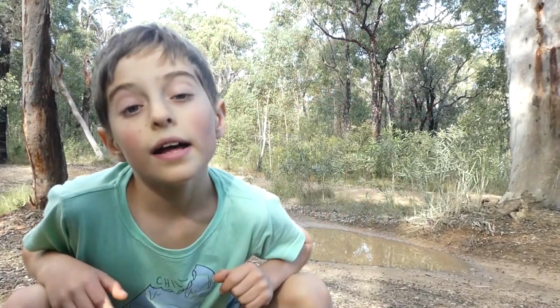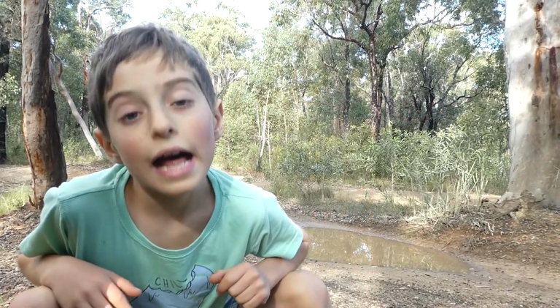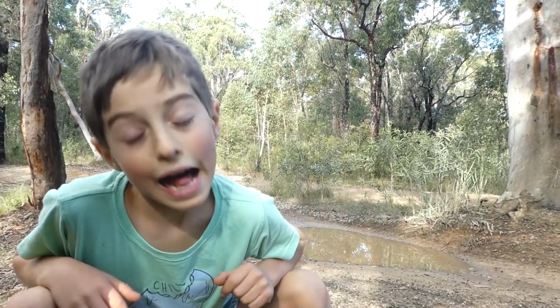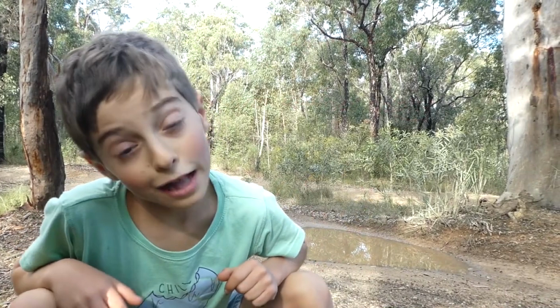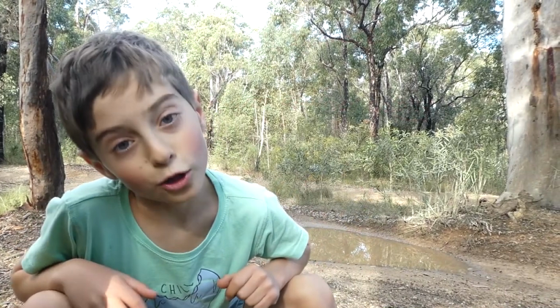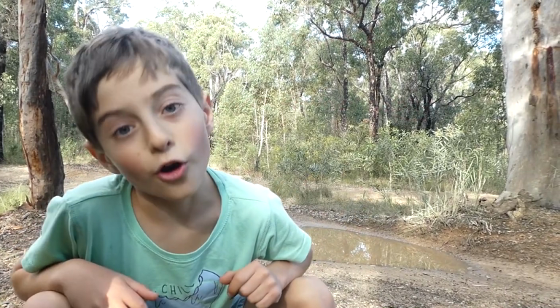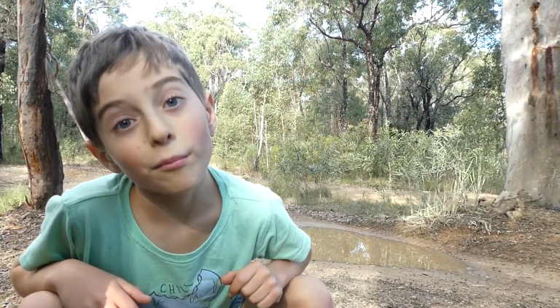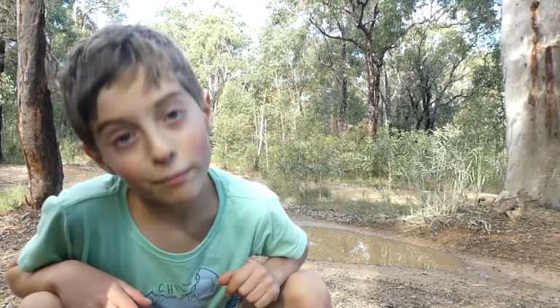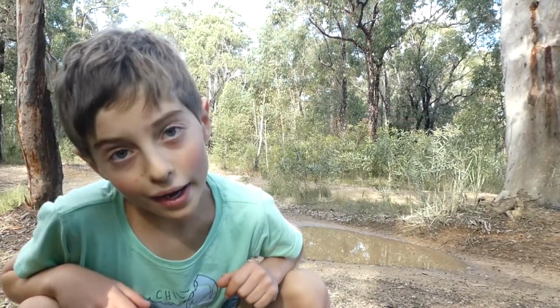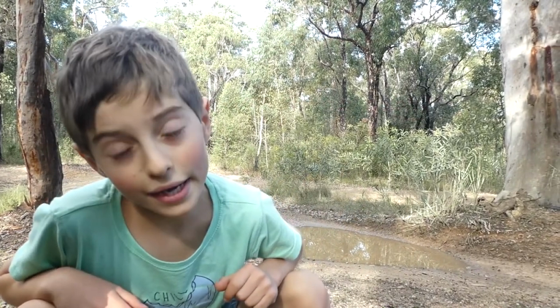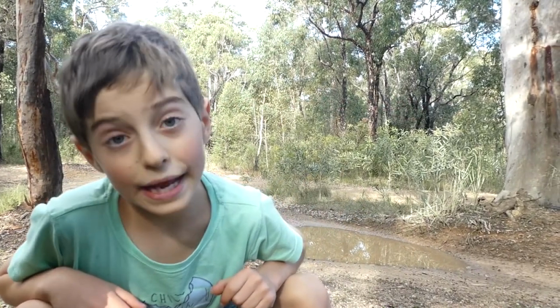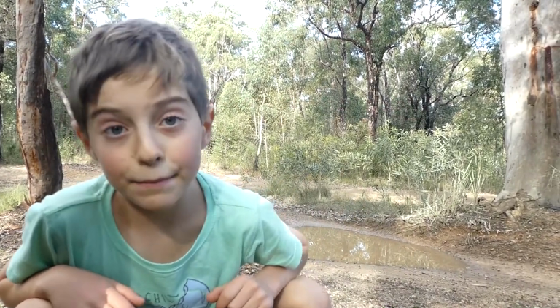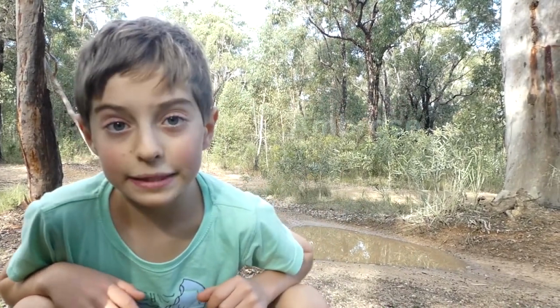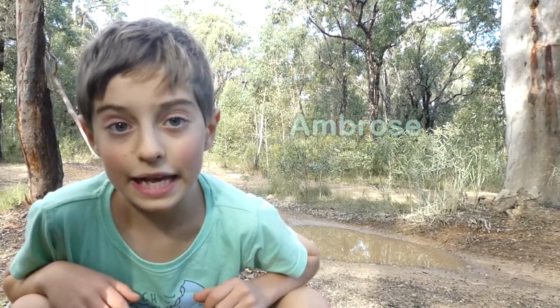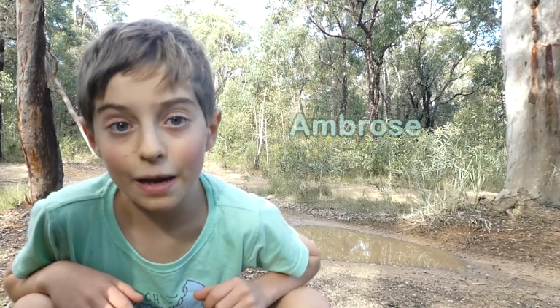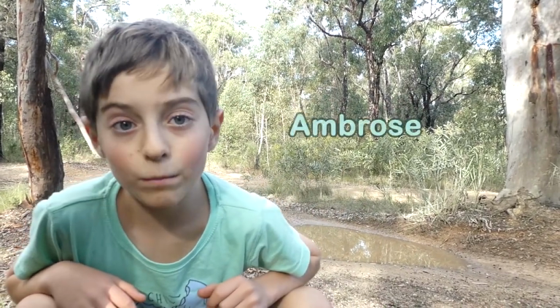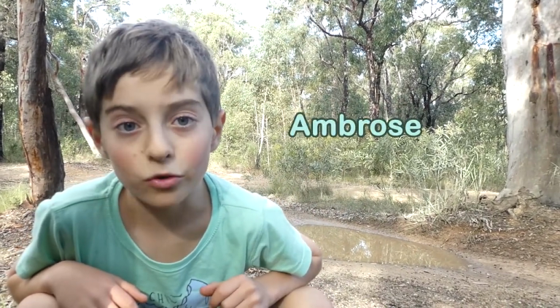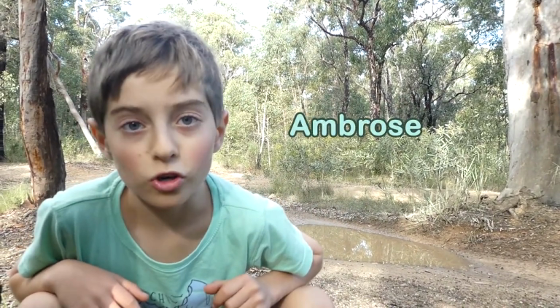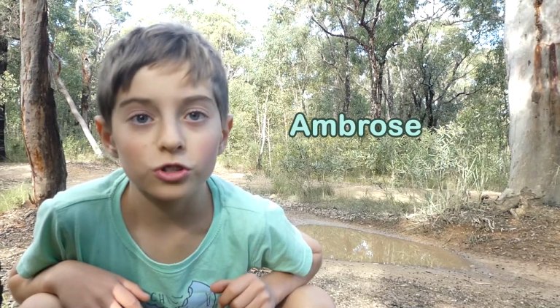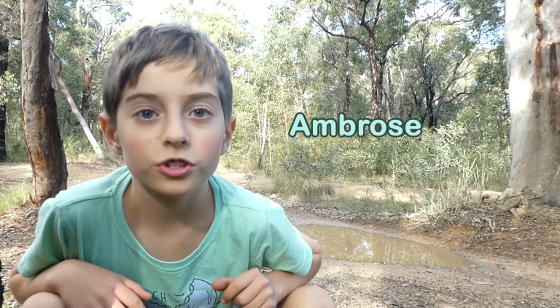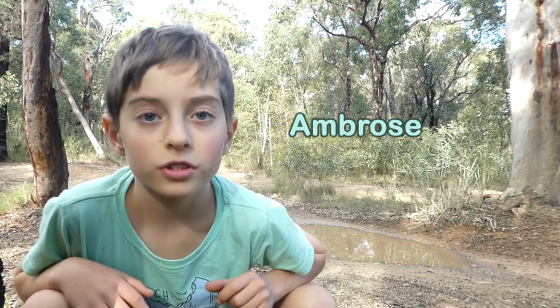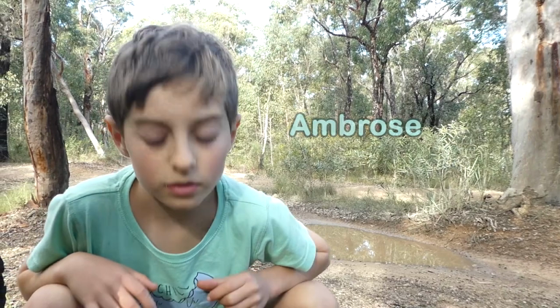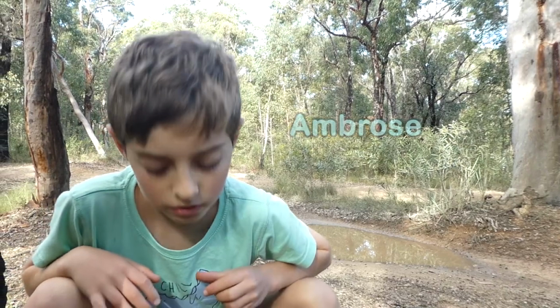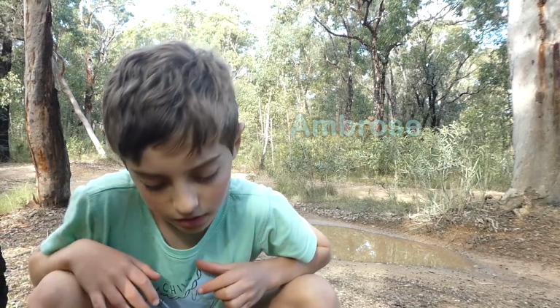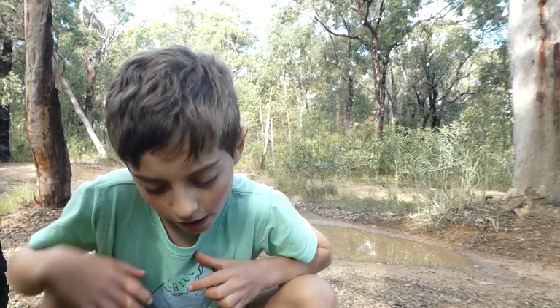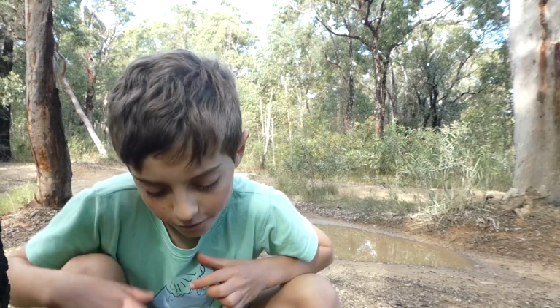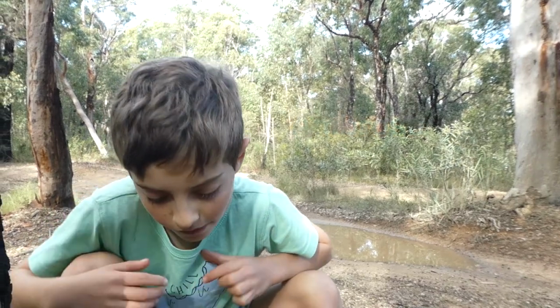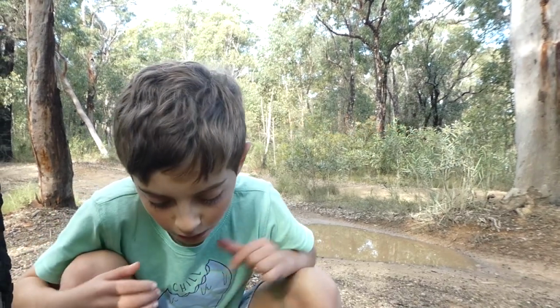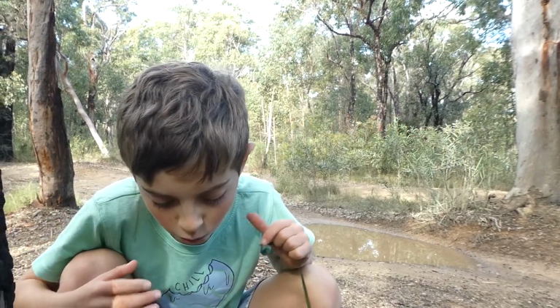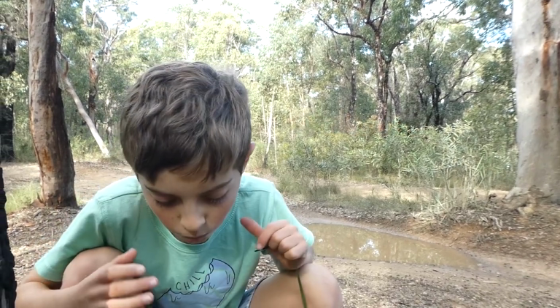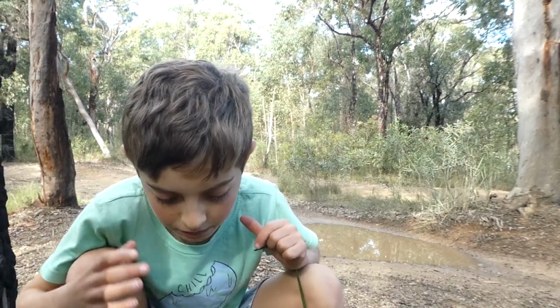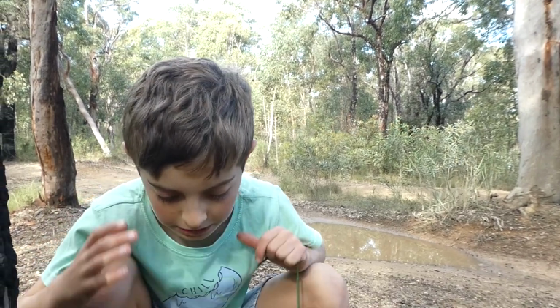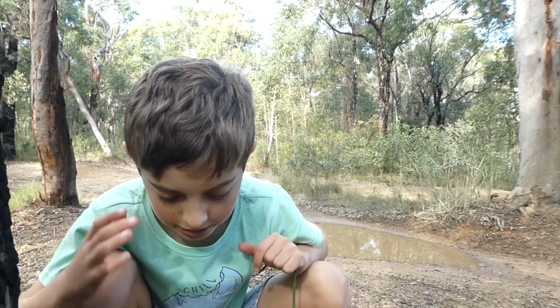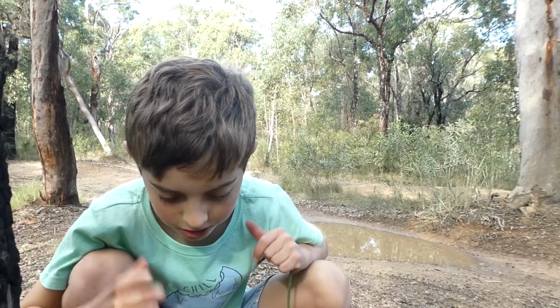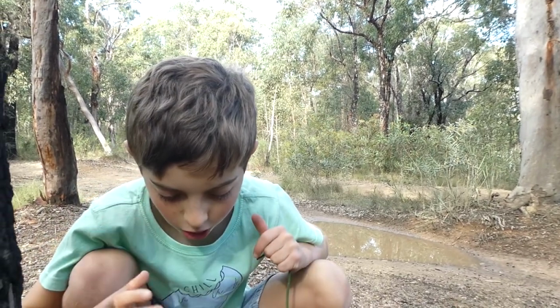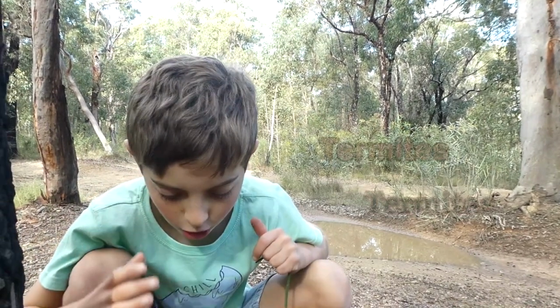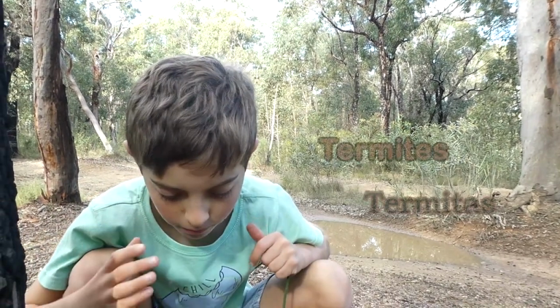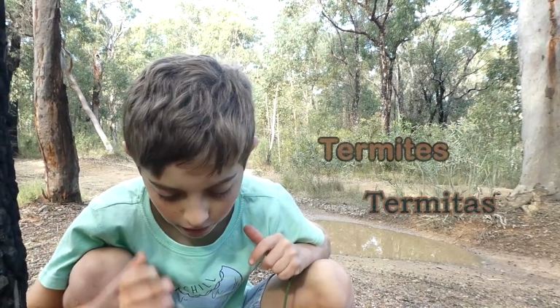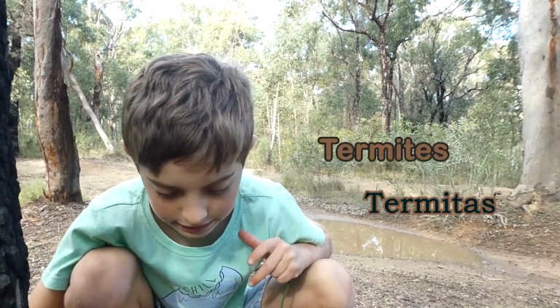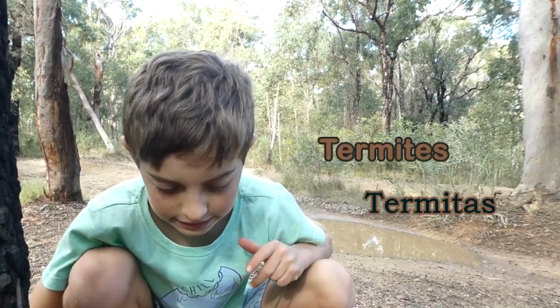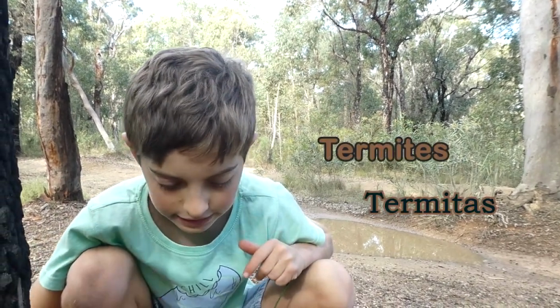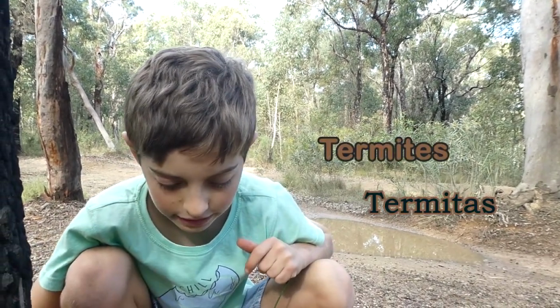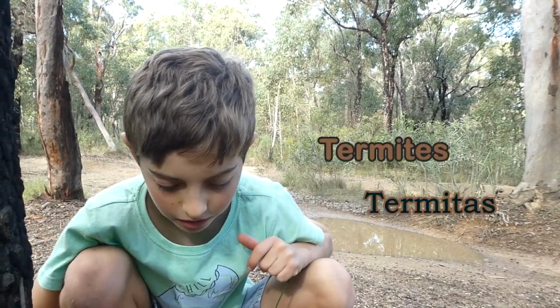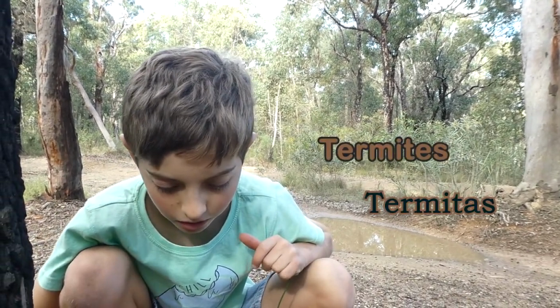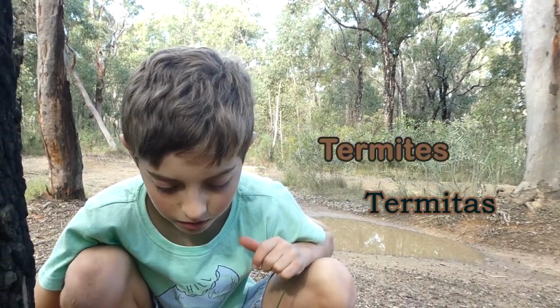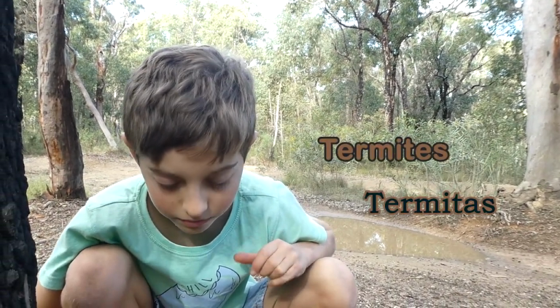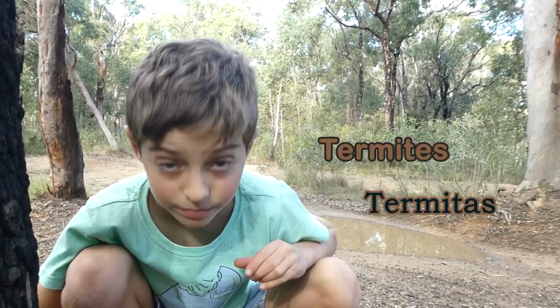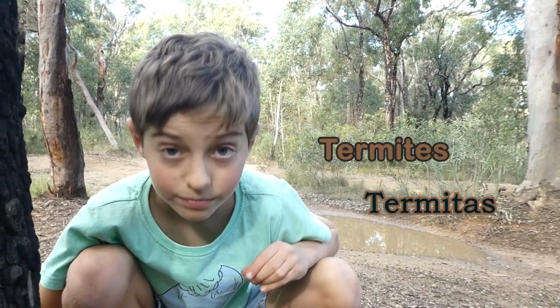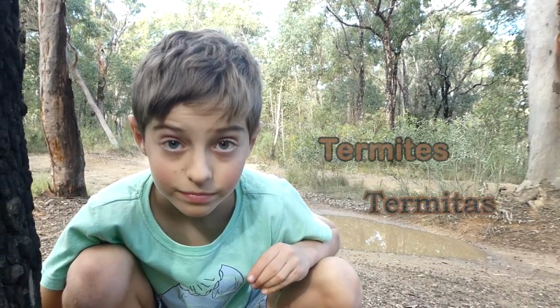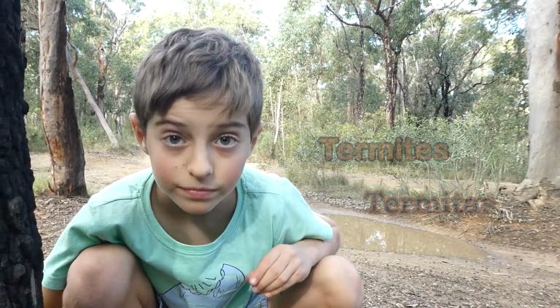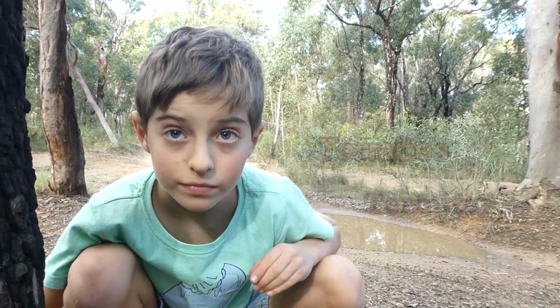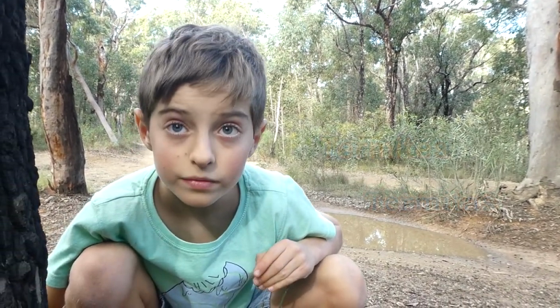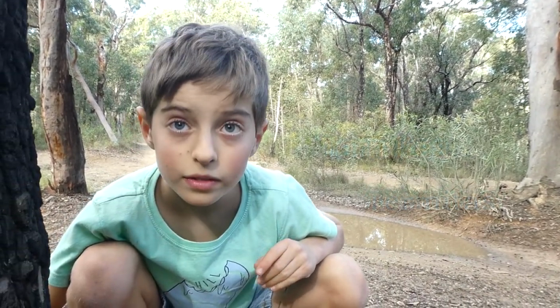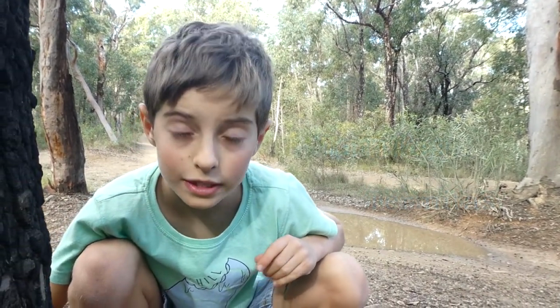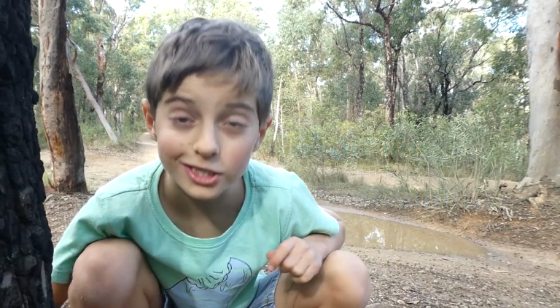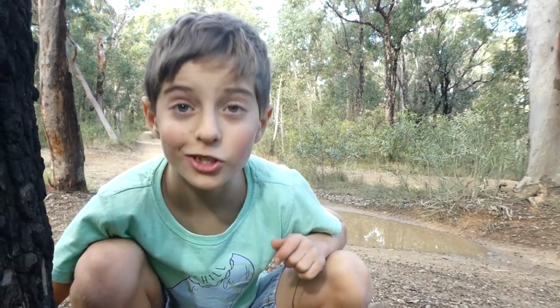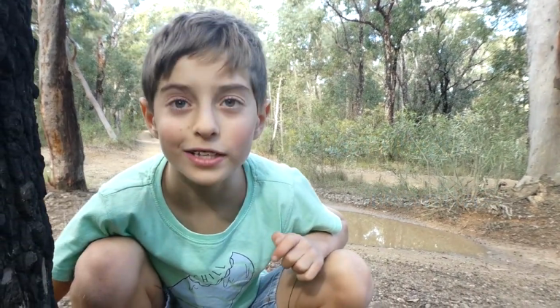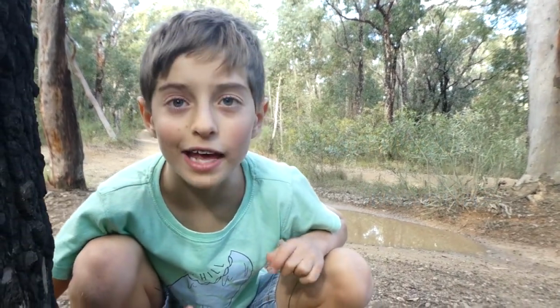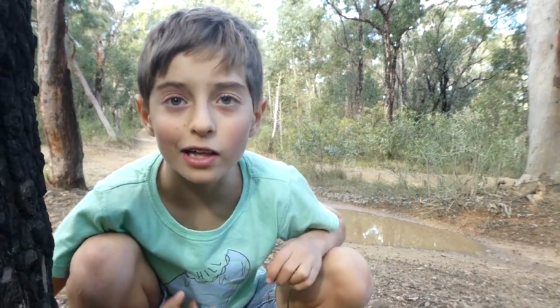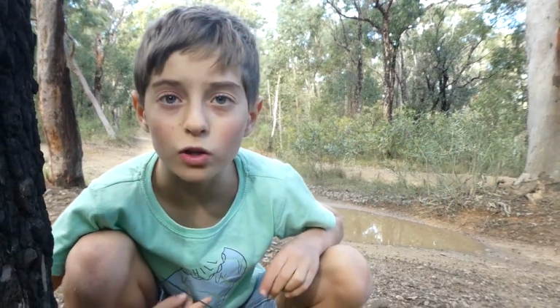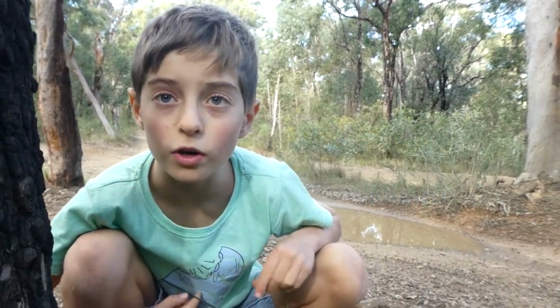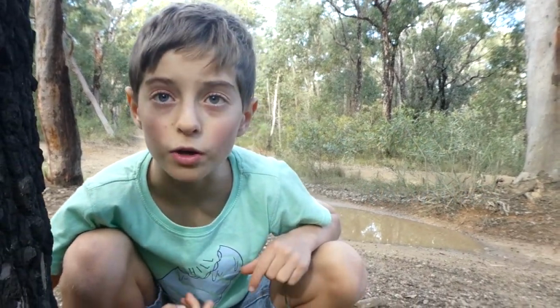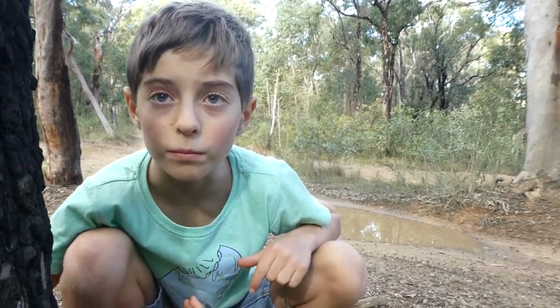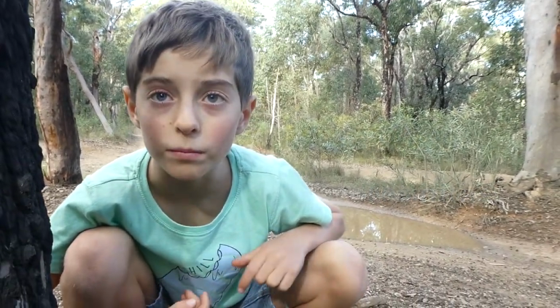Hello, my name is Ambrose. I found all these termites here. Let's go take a look at them.